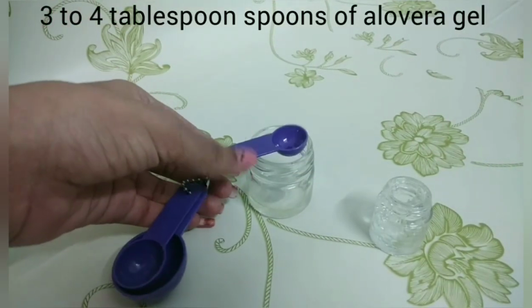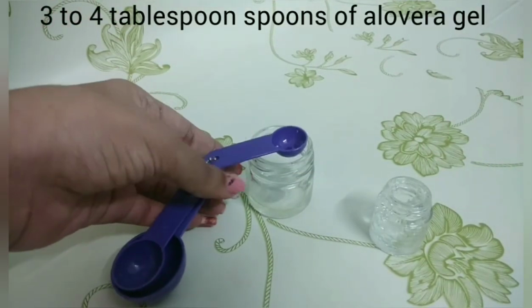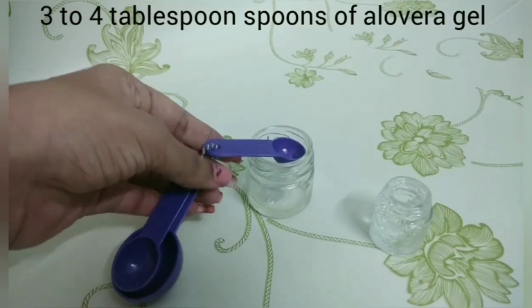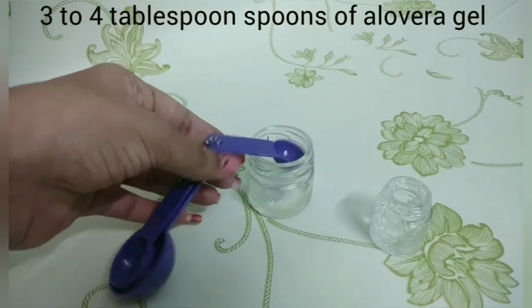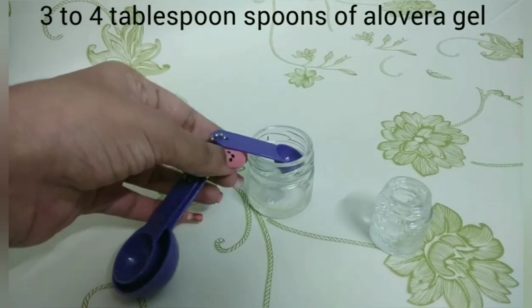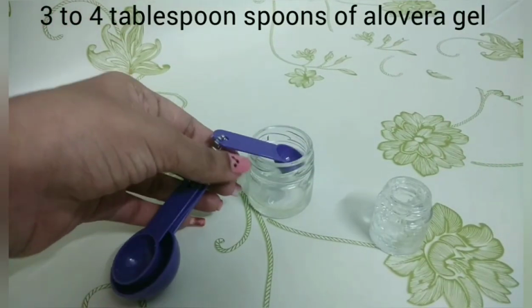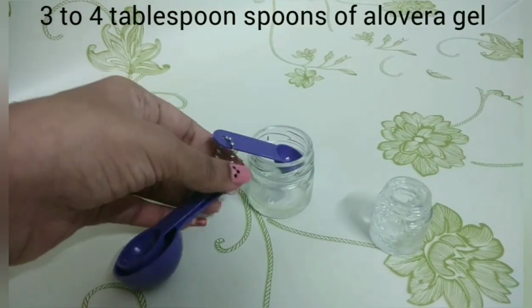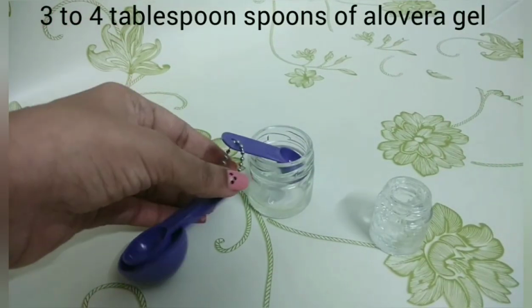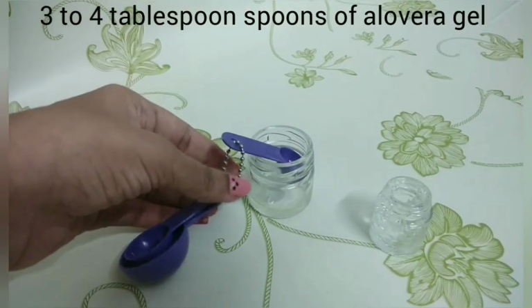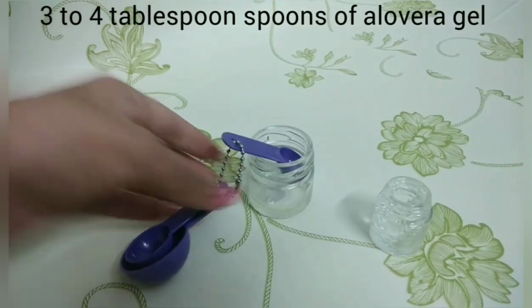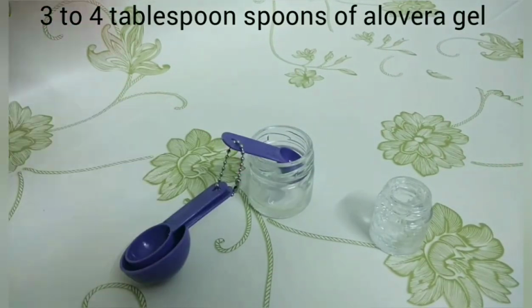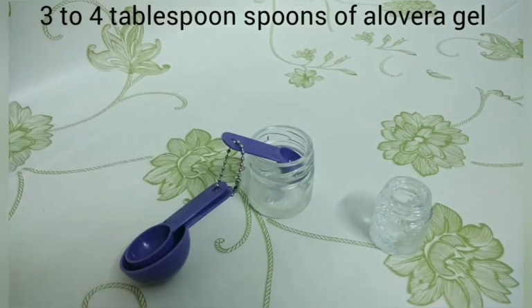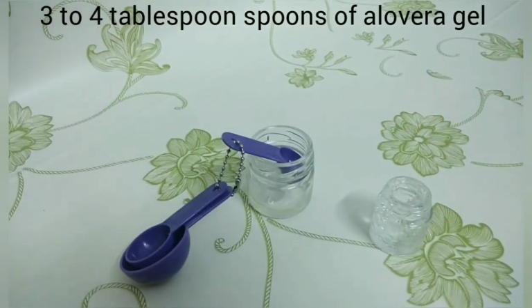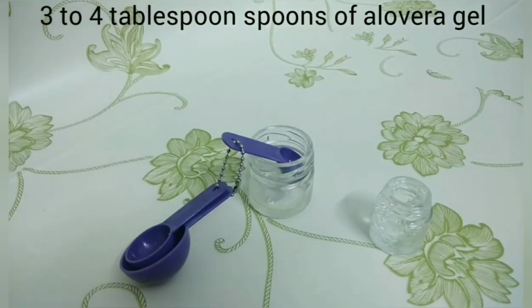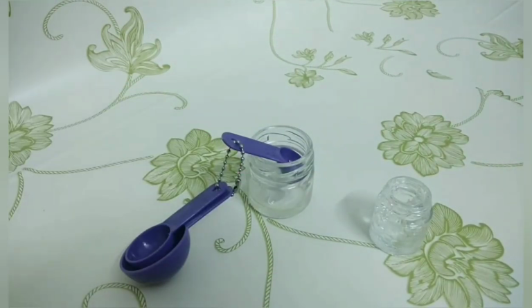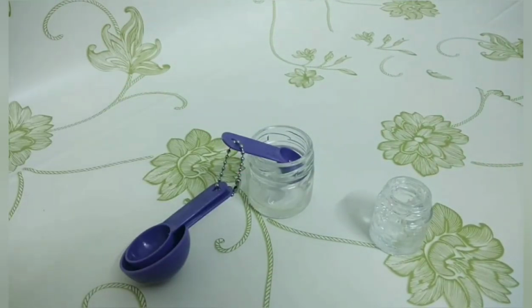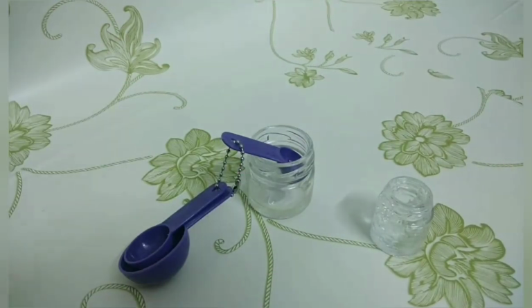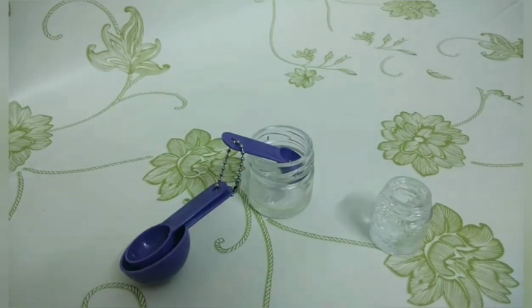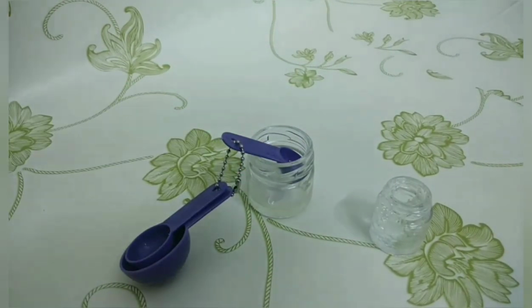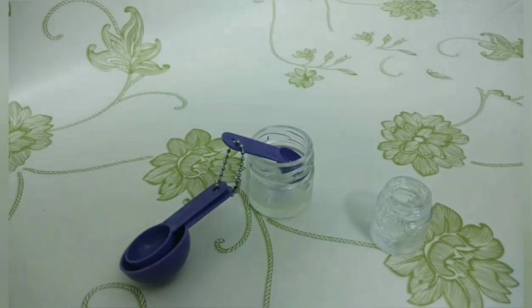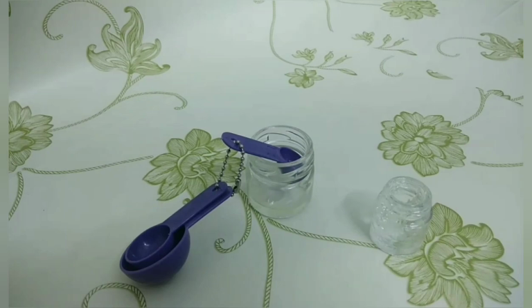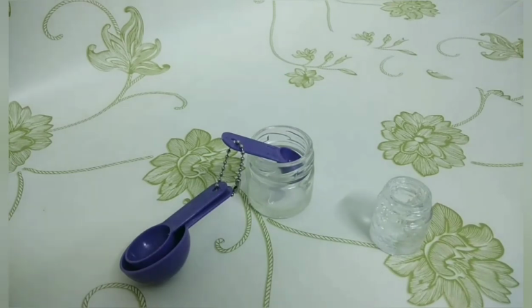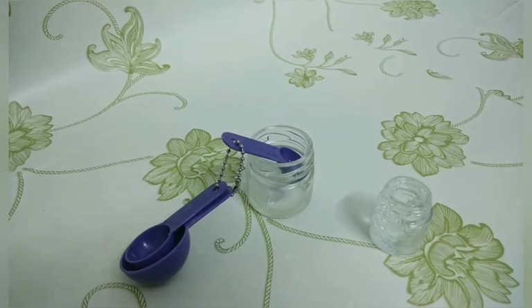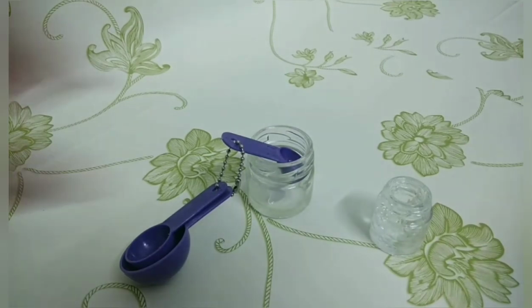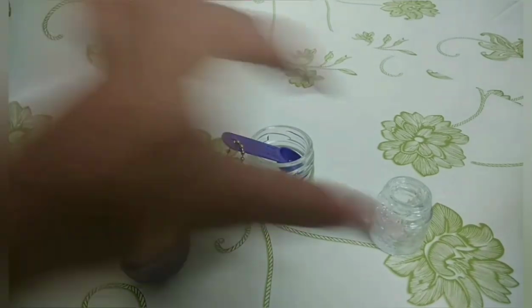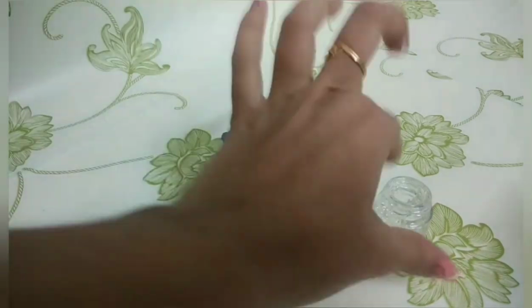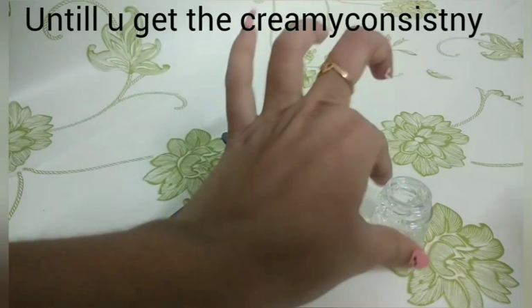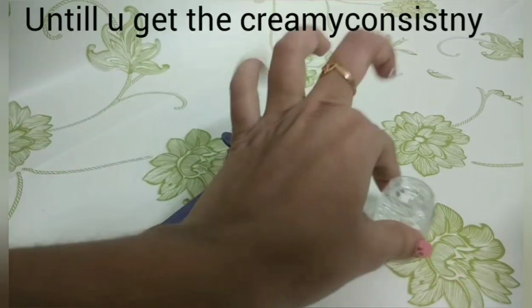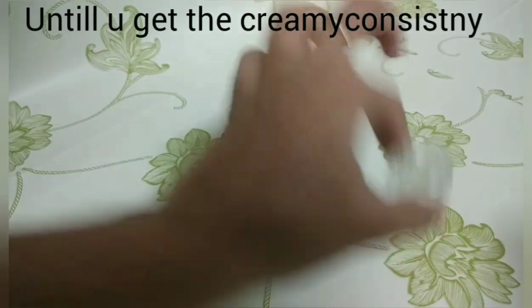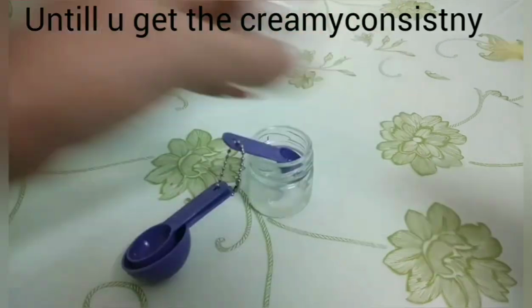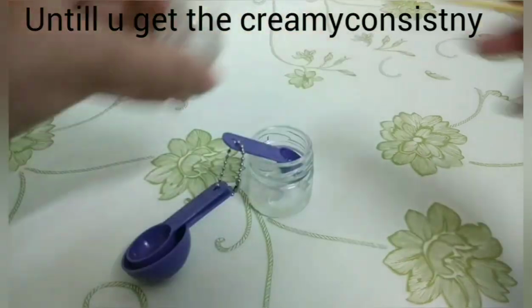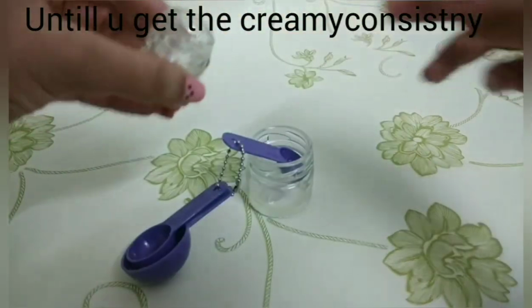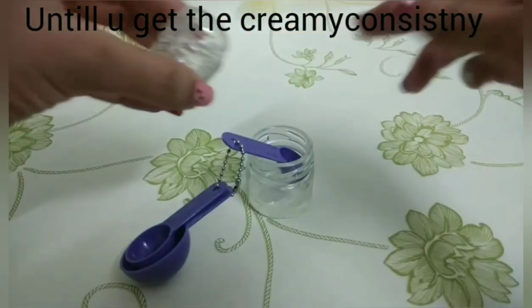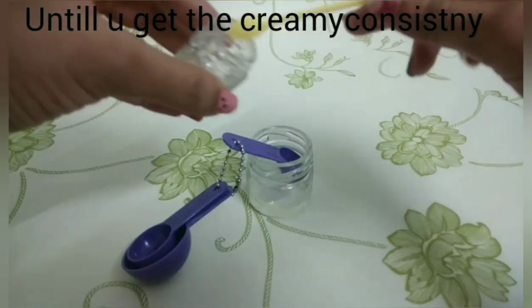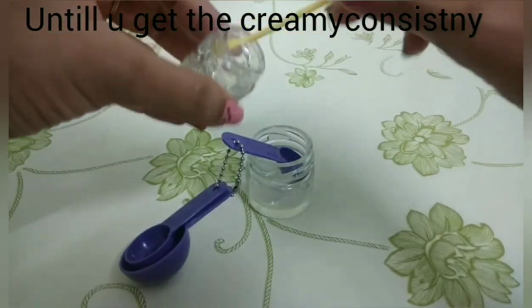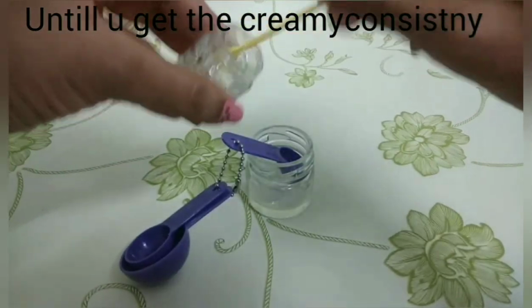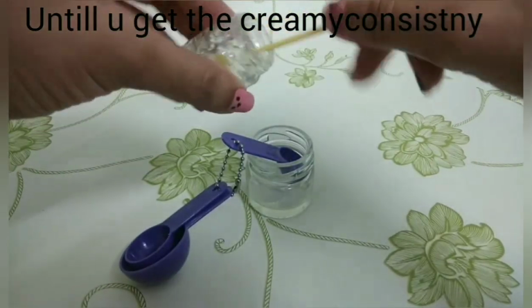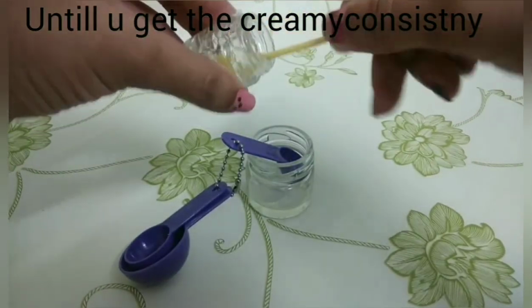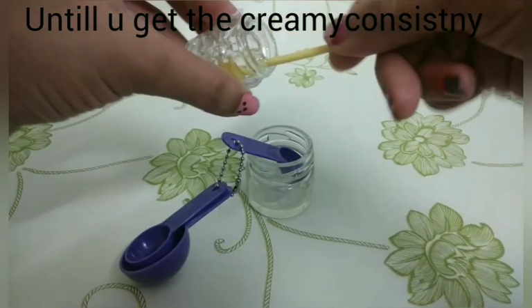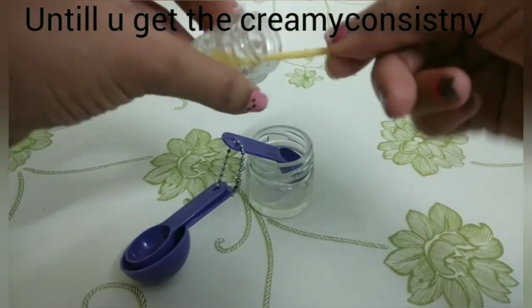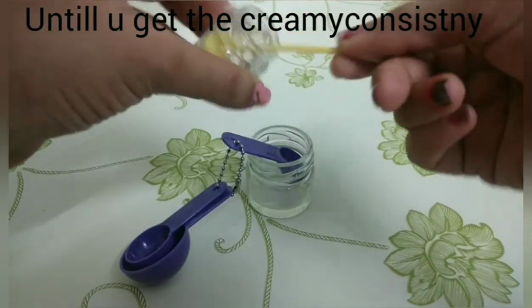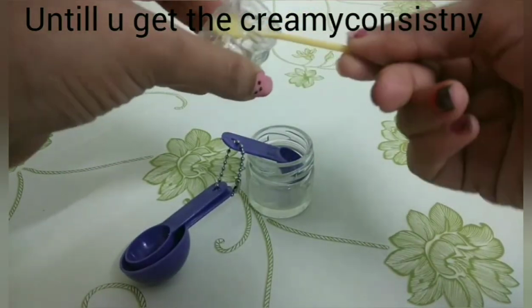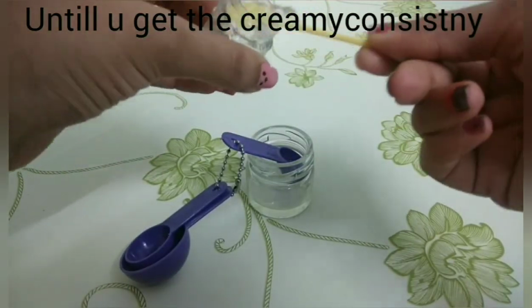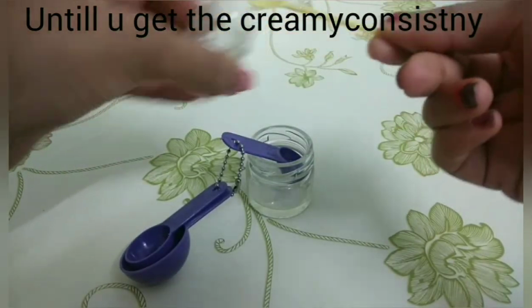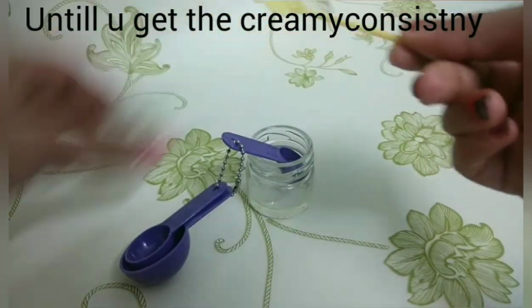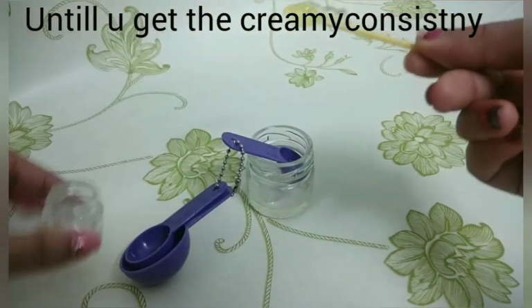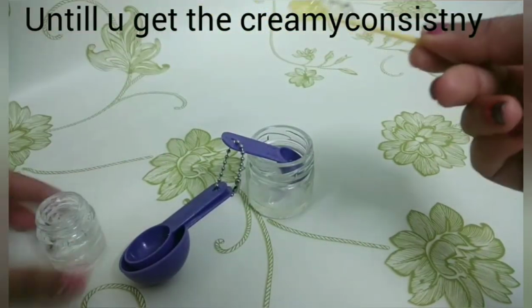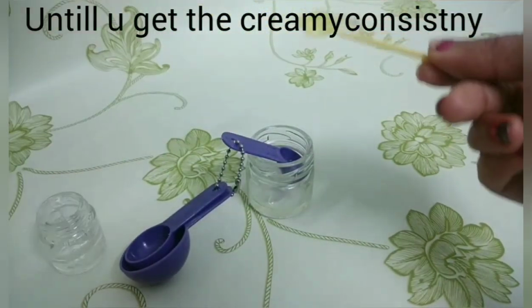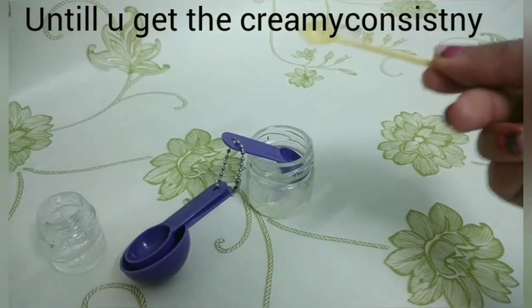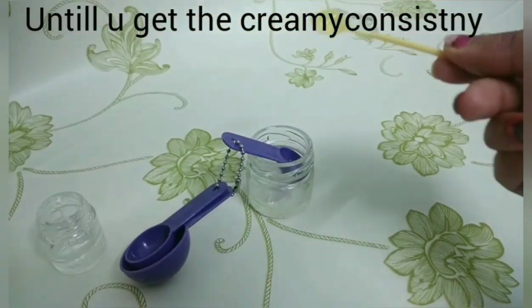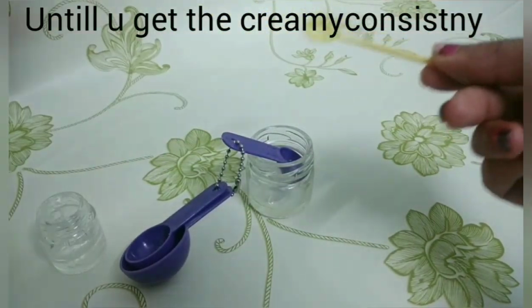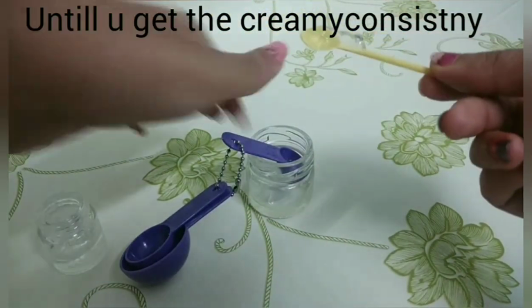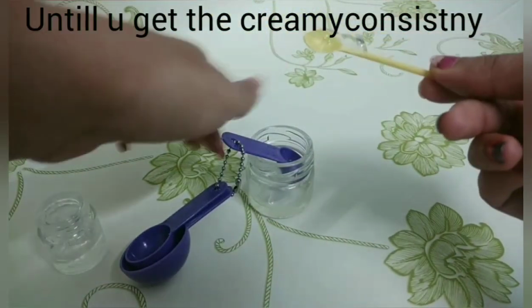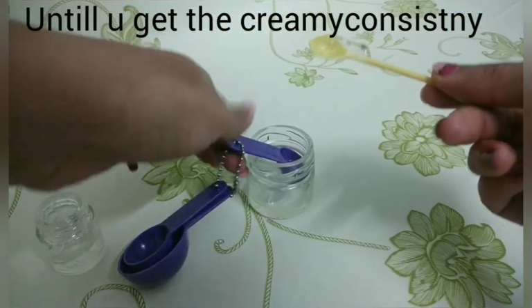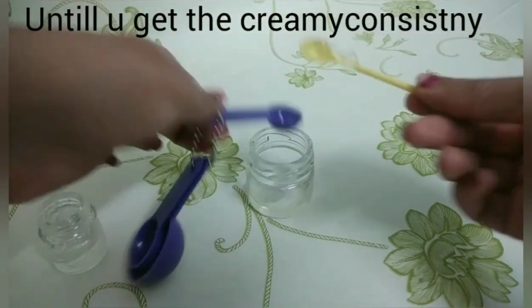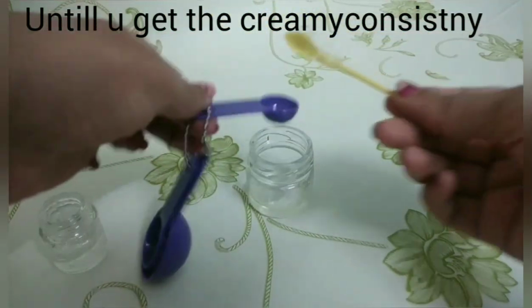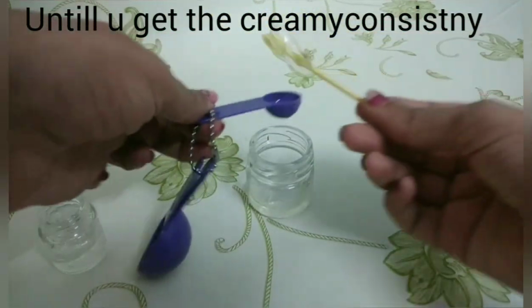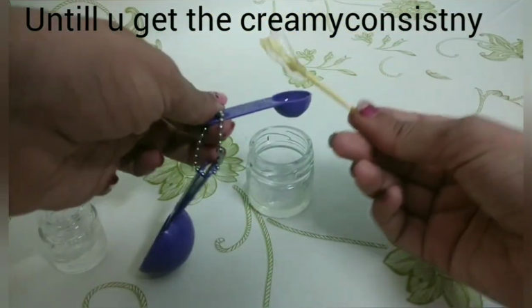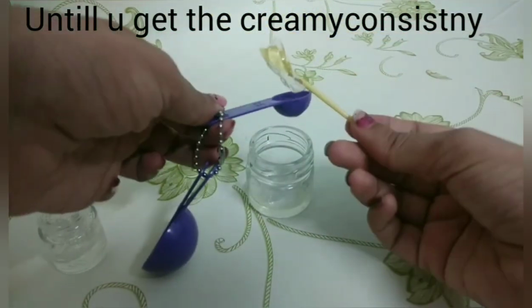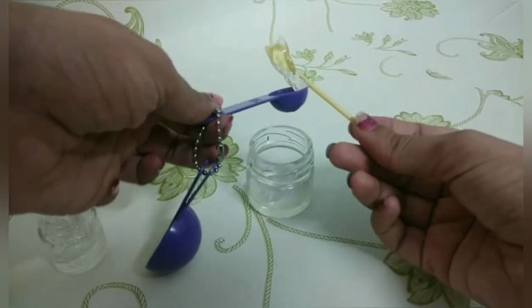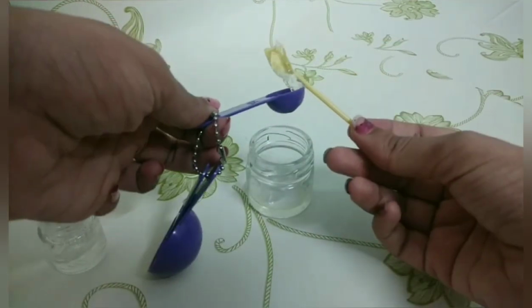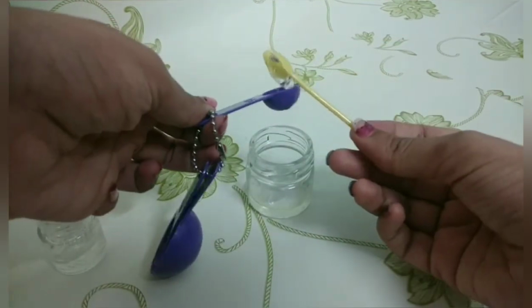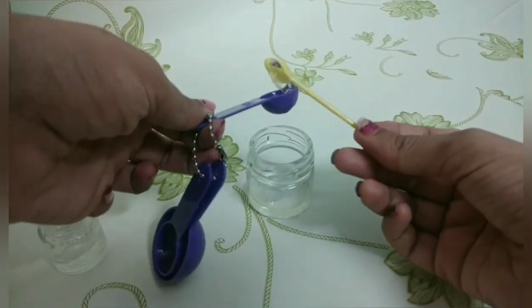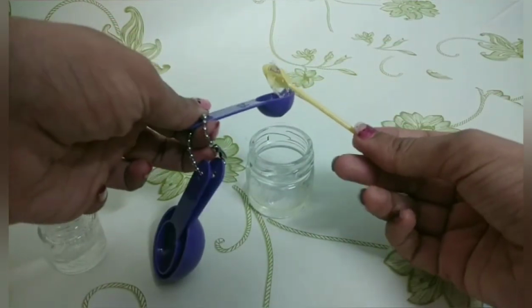Now we have aloe vera. We have 3 to 4 tablespoons. We have to mix the oil with the cream.